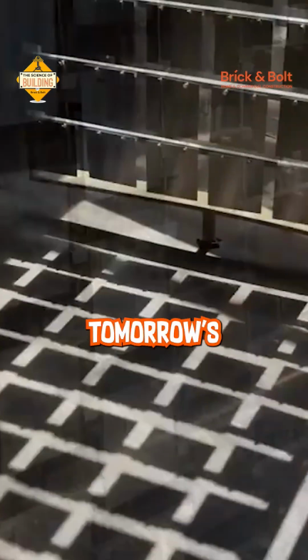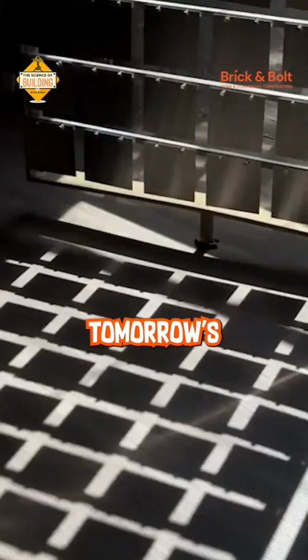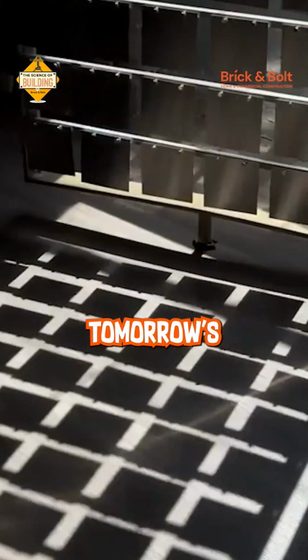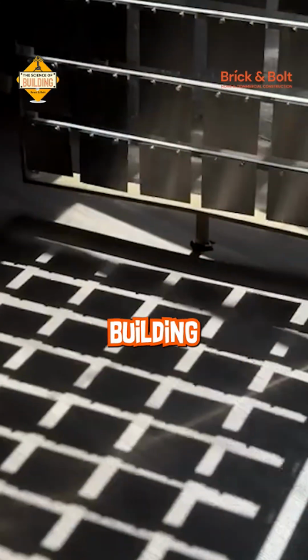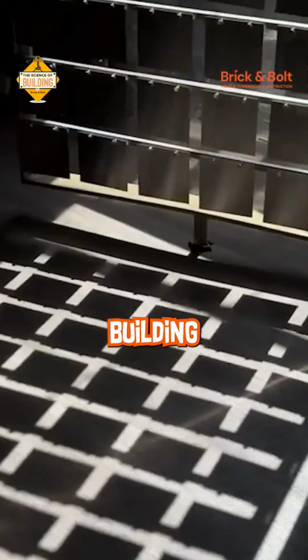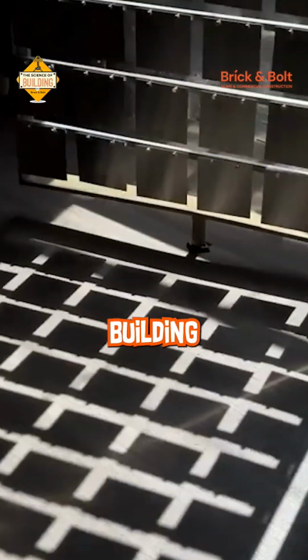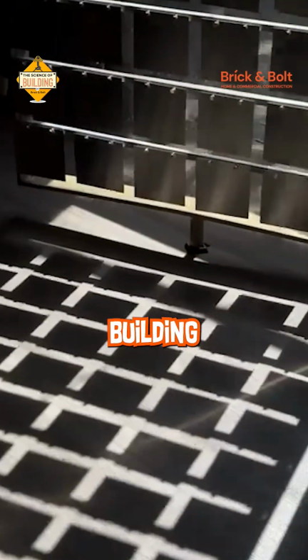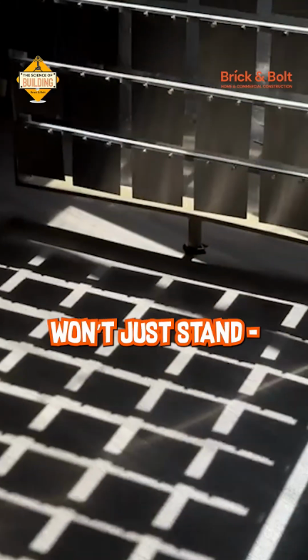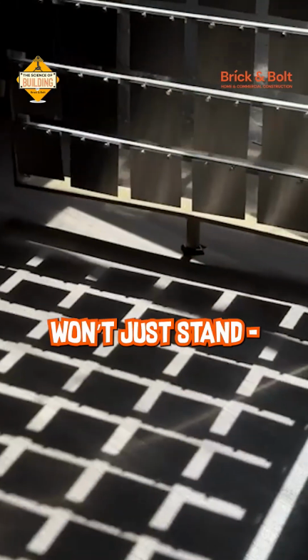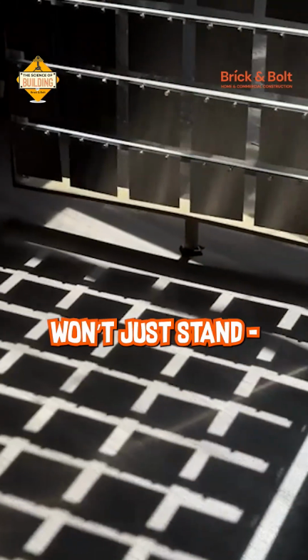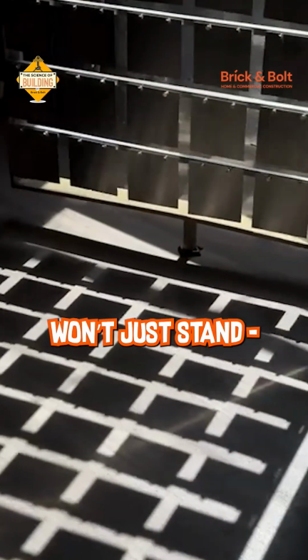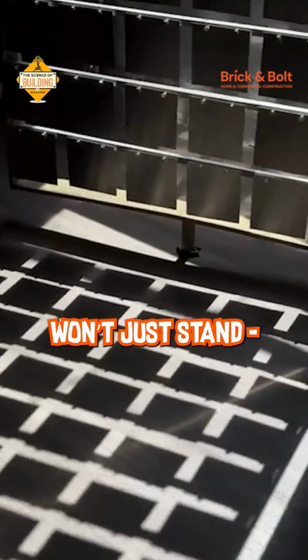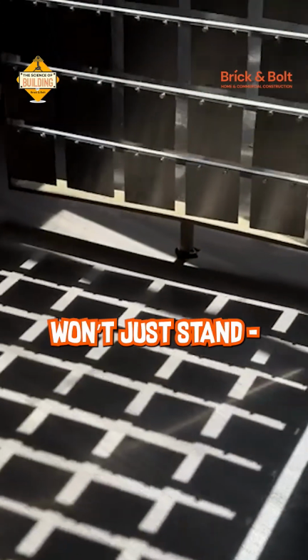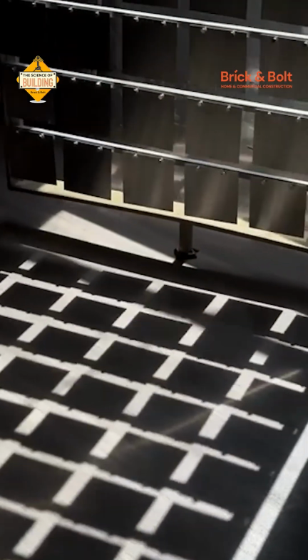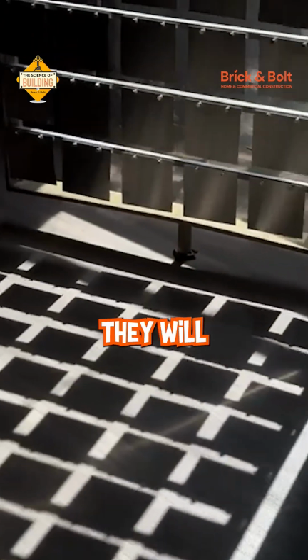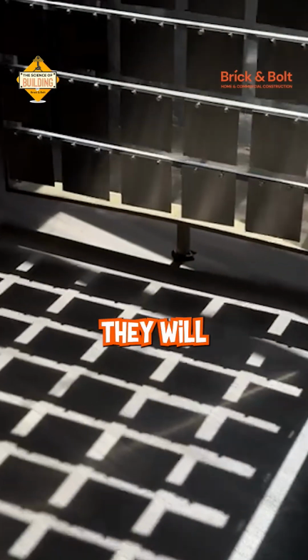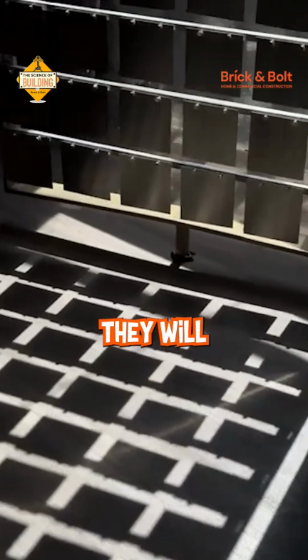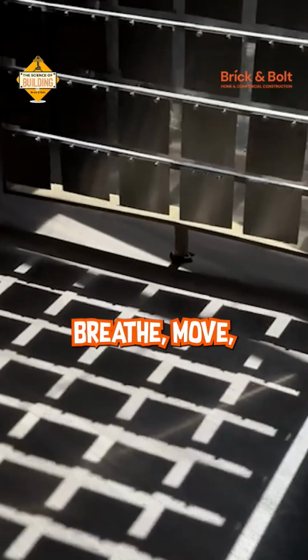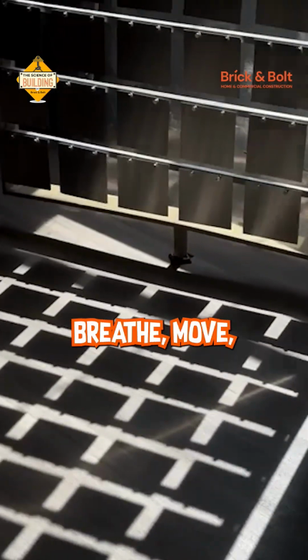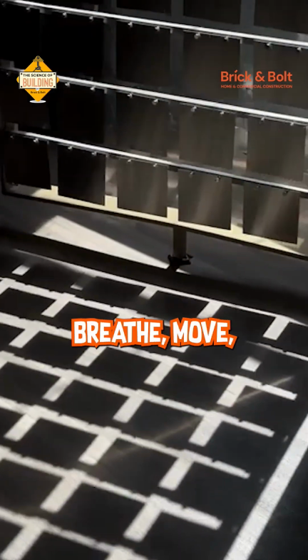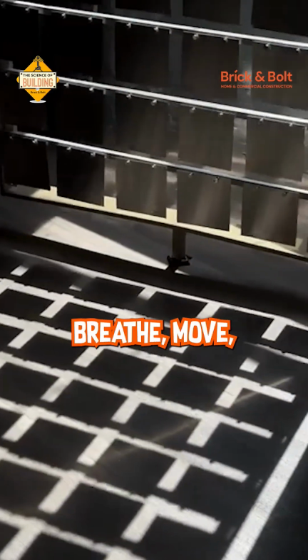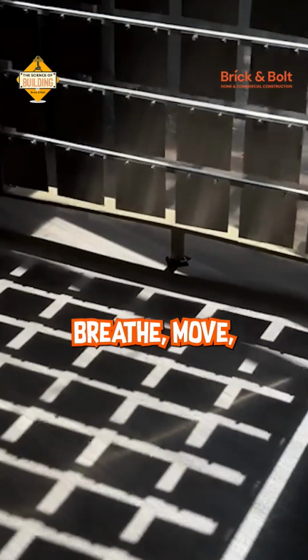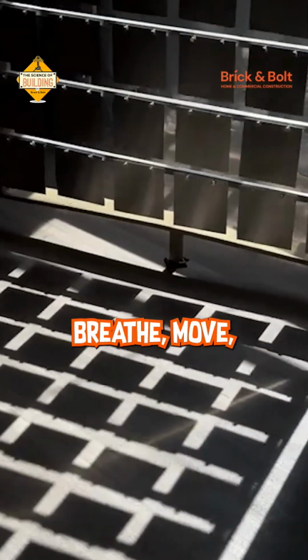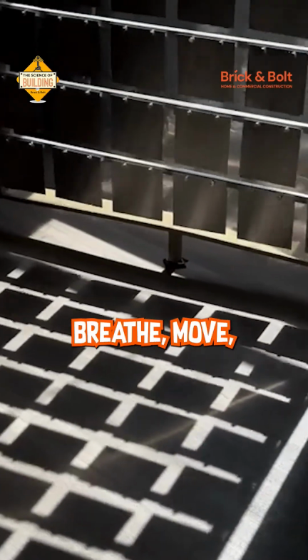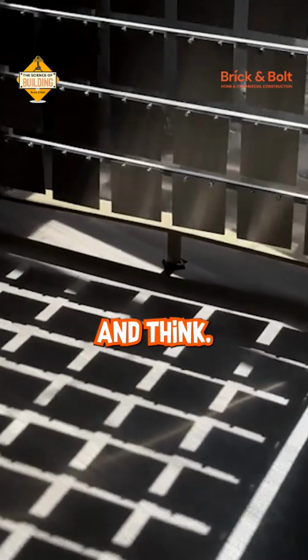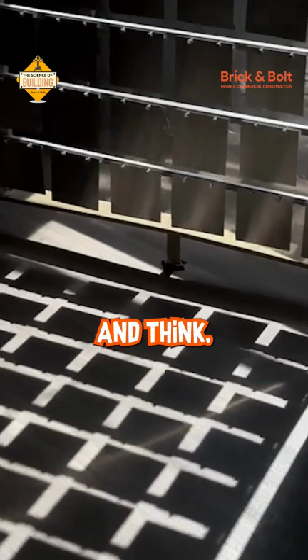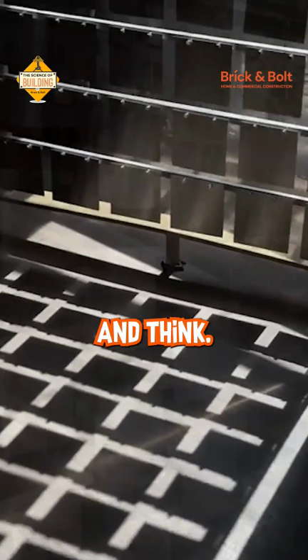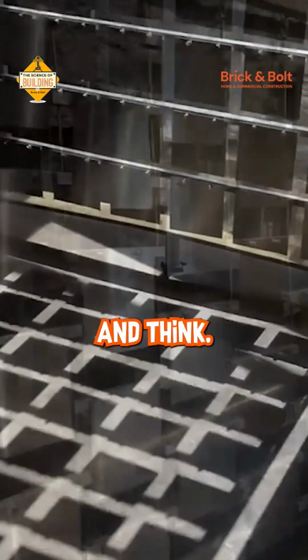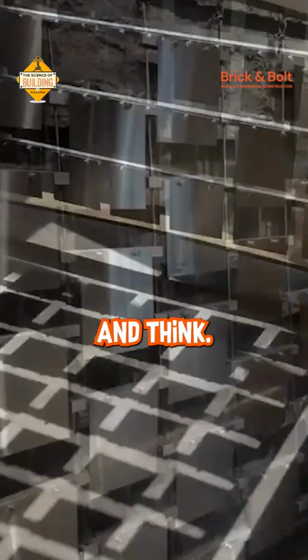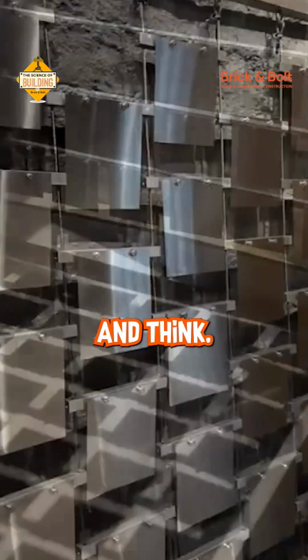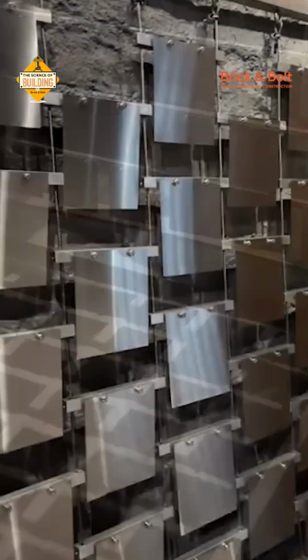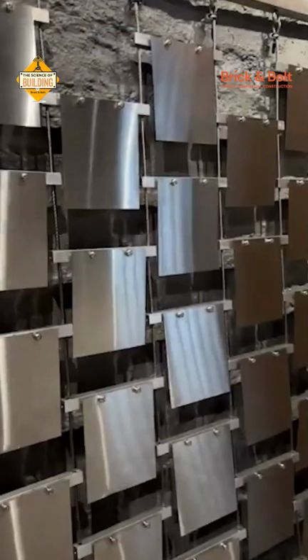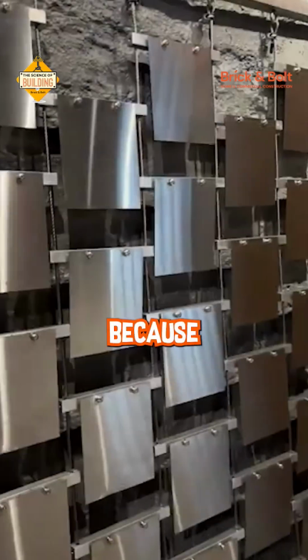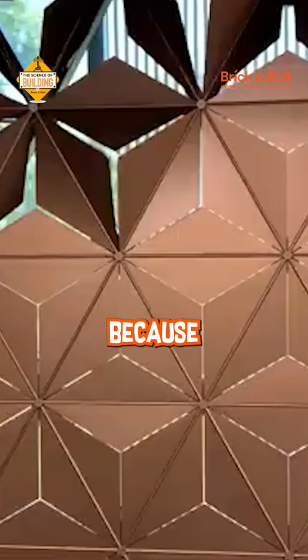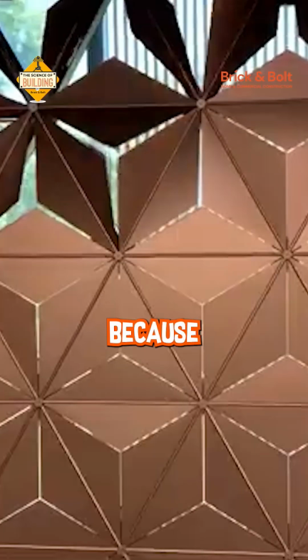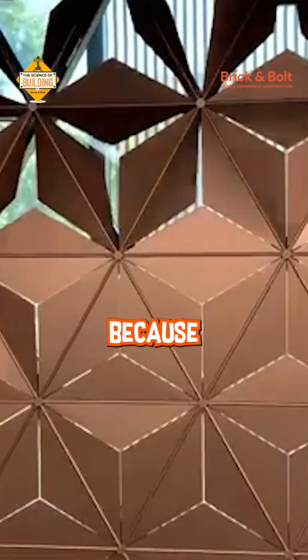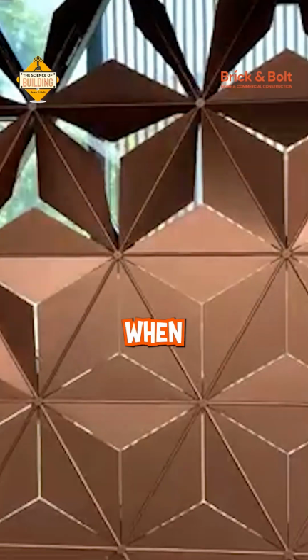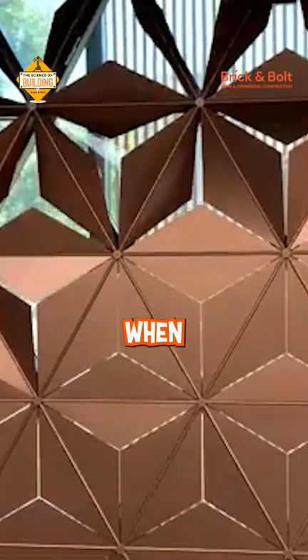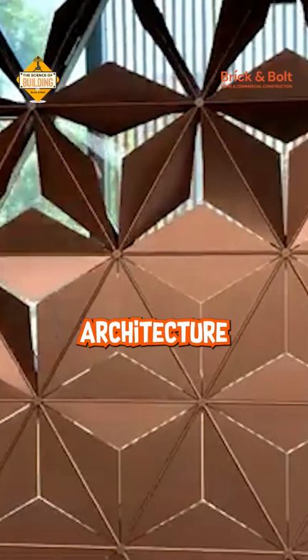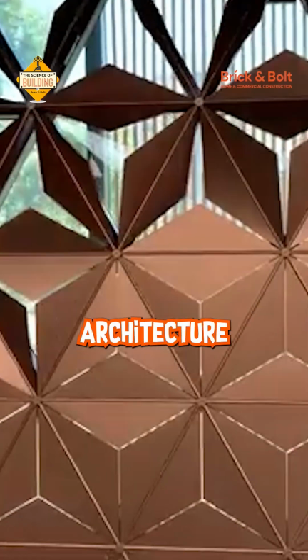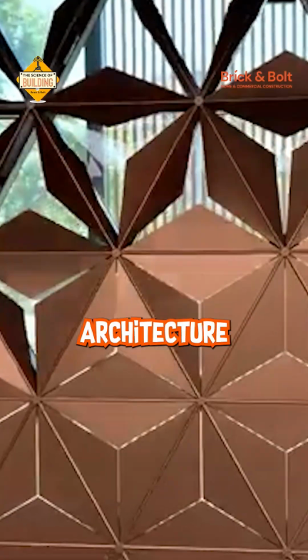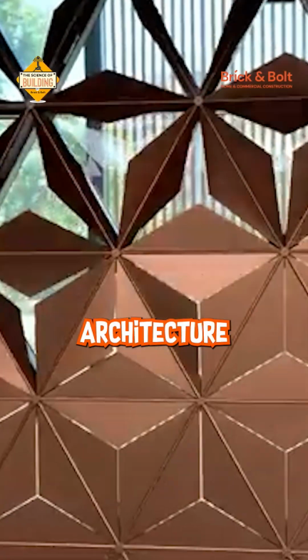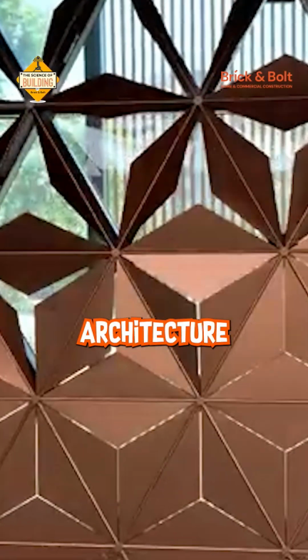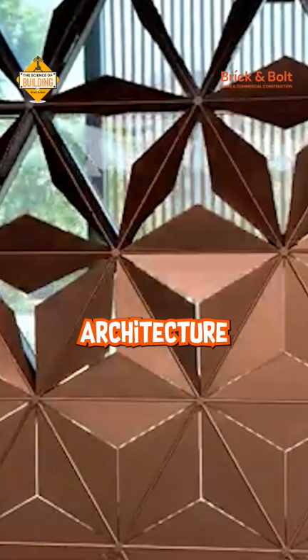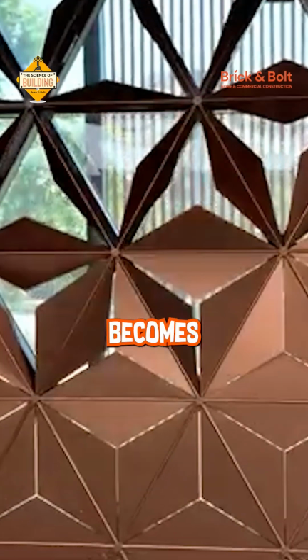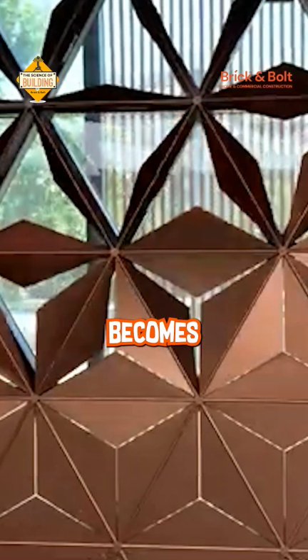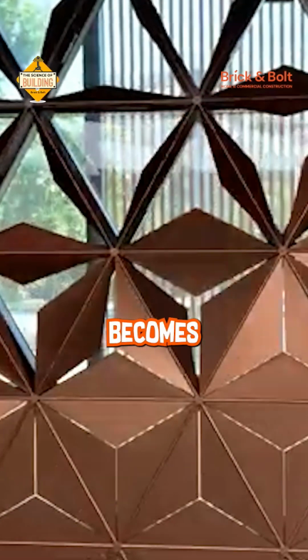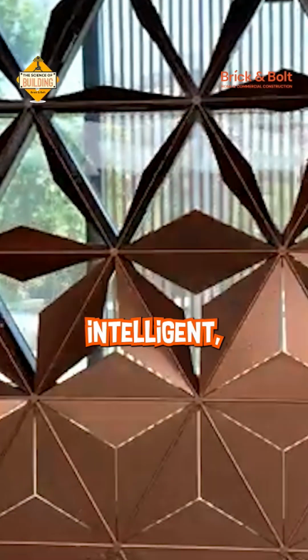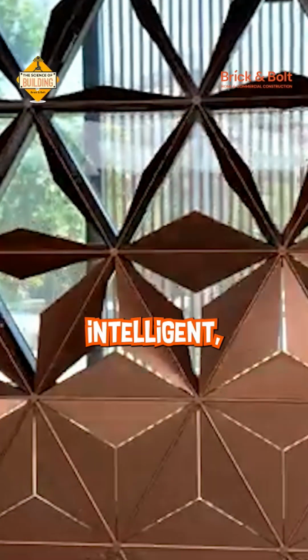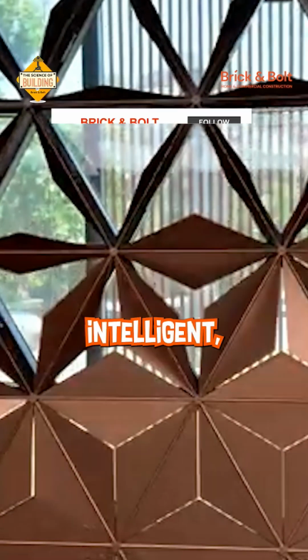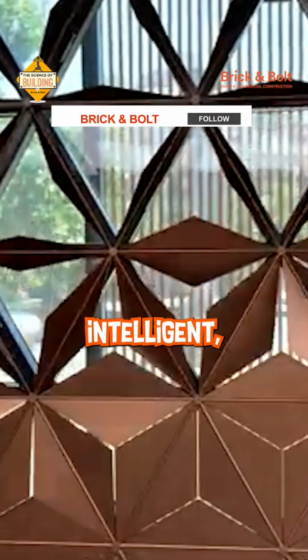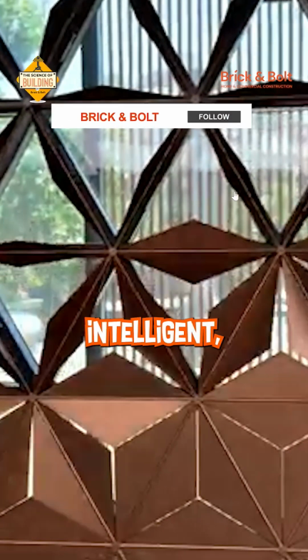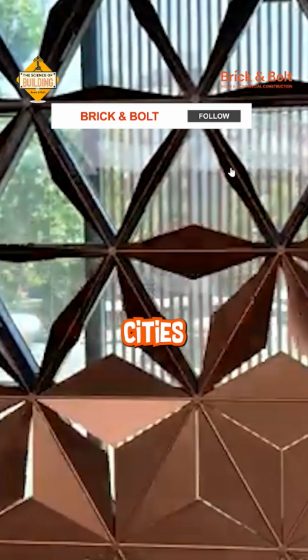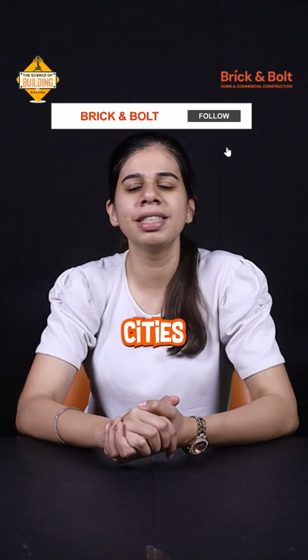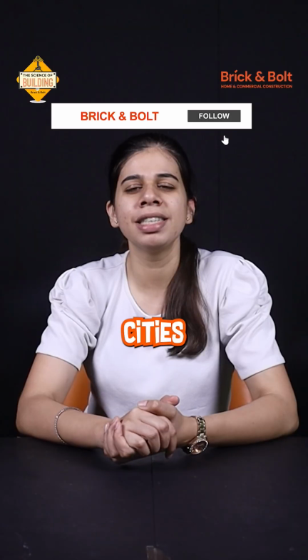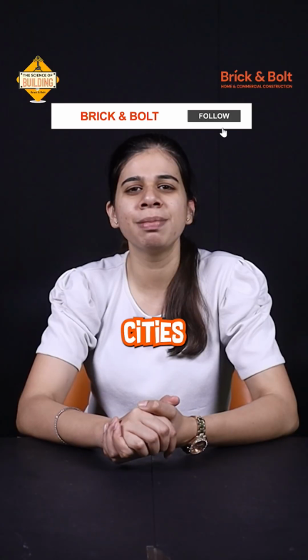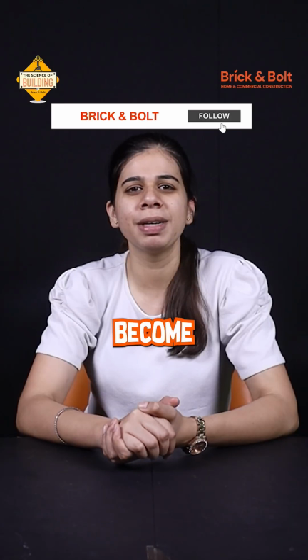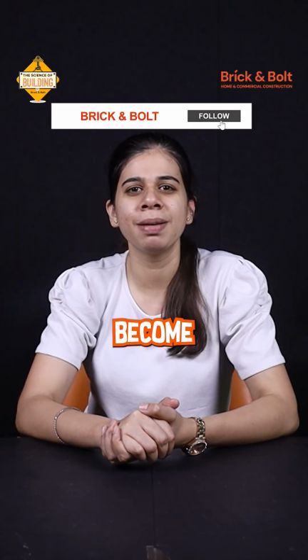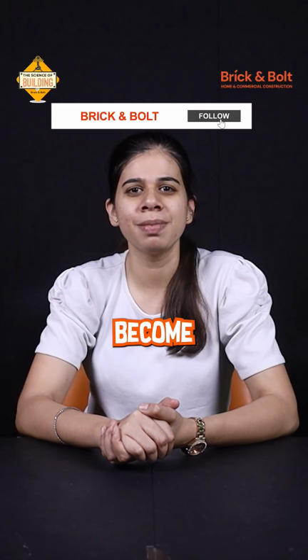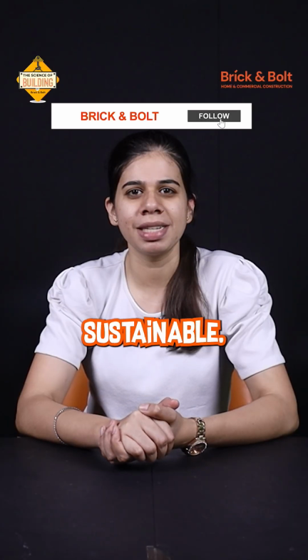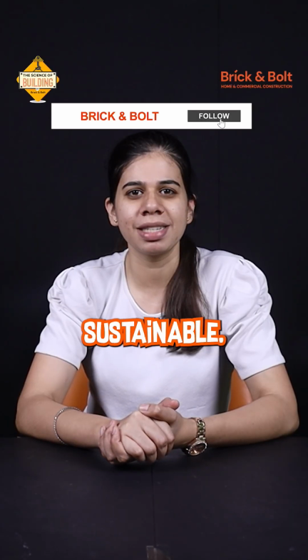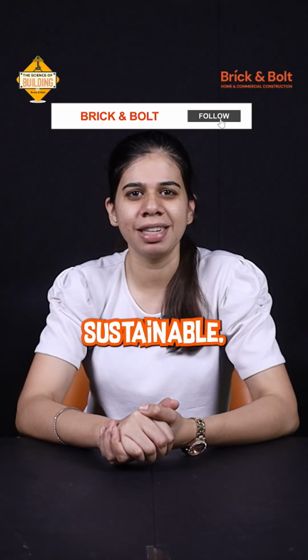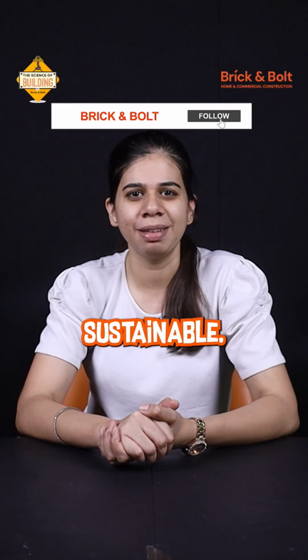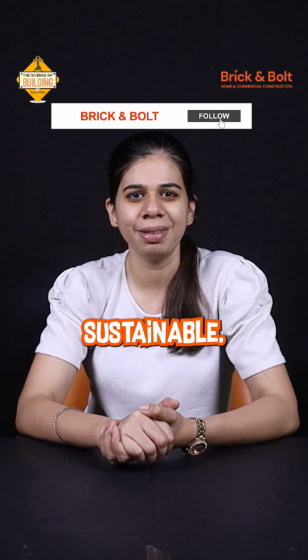Tomorrow's buildings won't just stand — they will breathe, move and think. Because when architecture becomes intelligent, cities become sustainable.